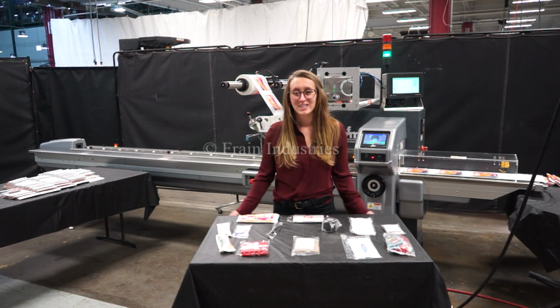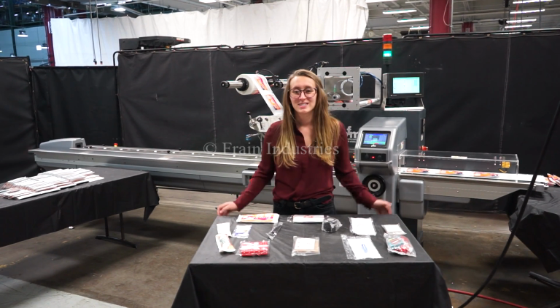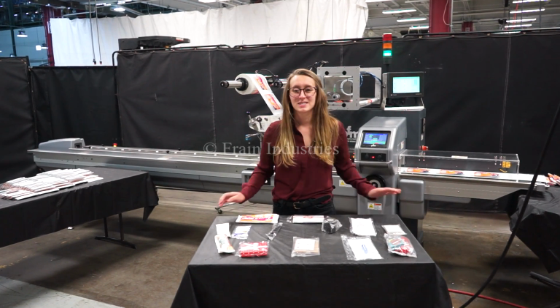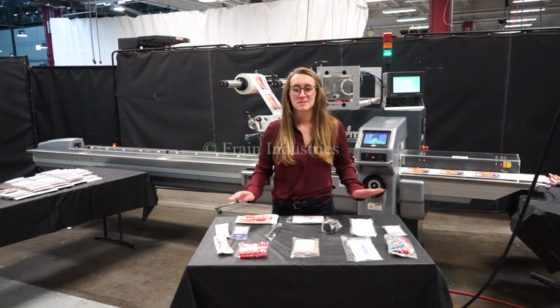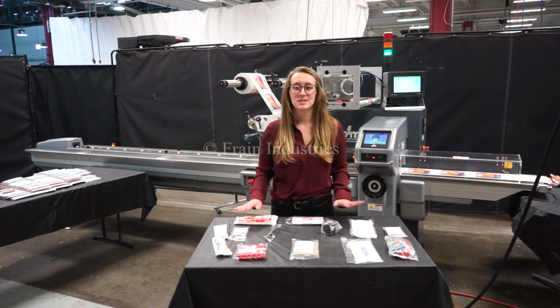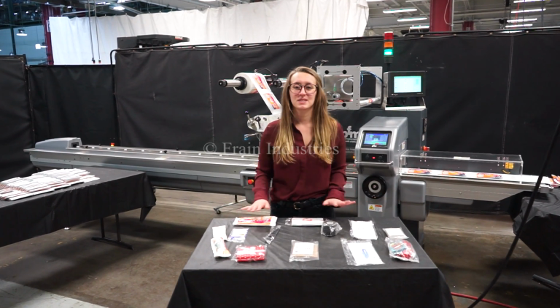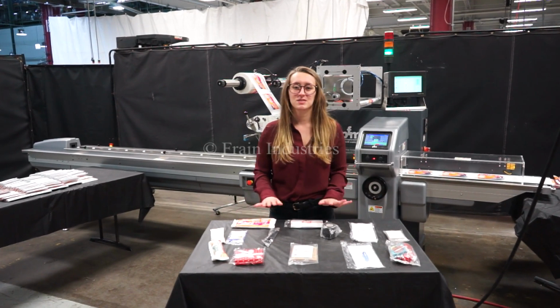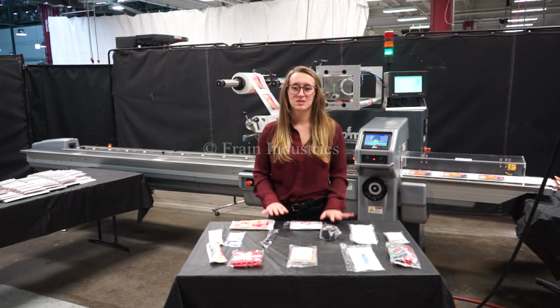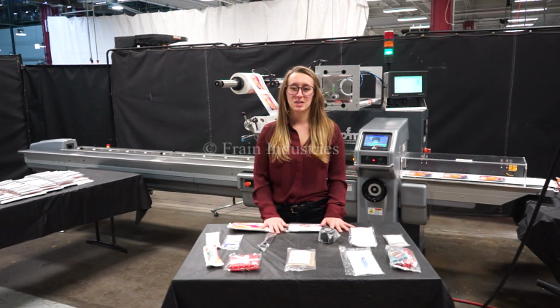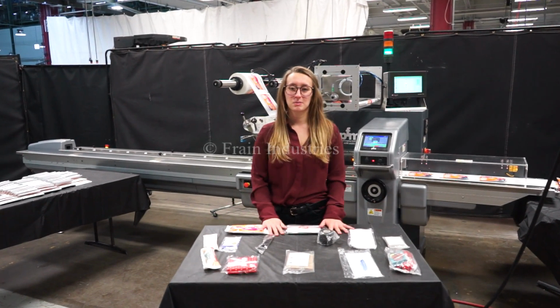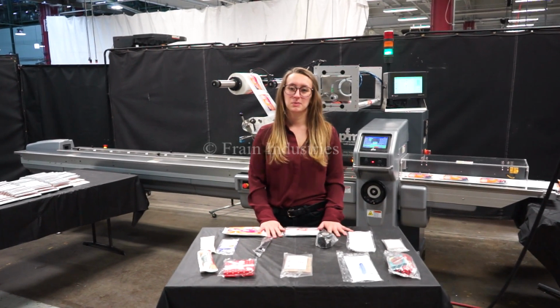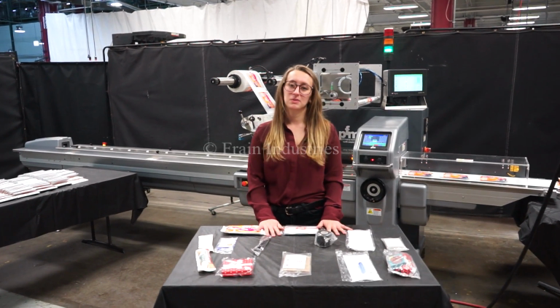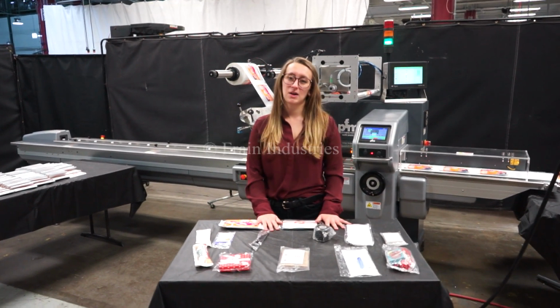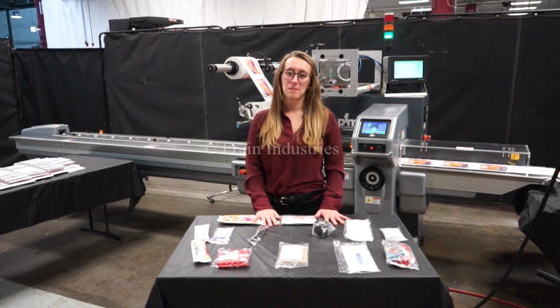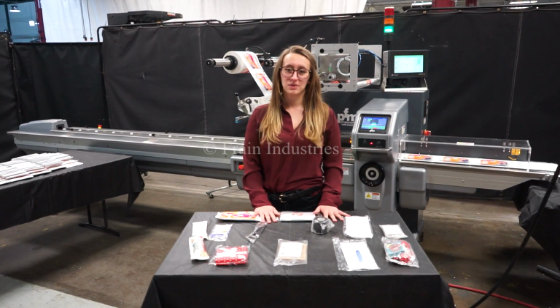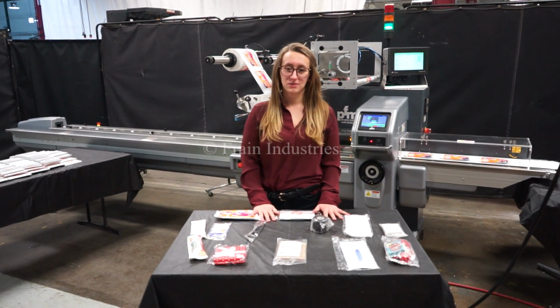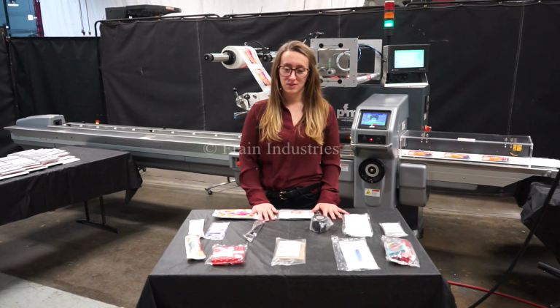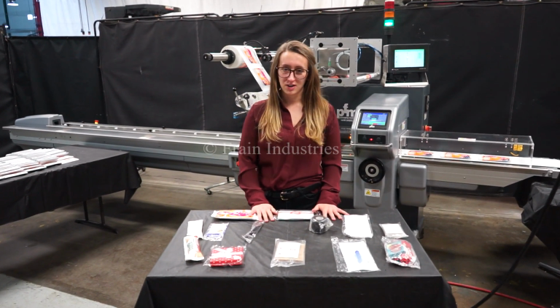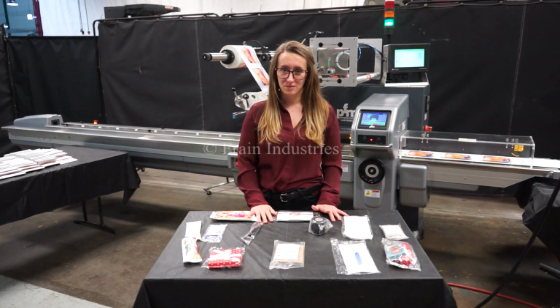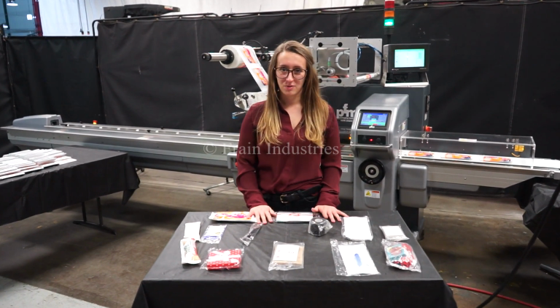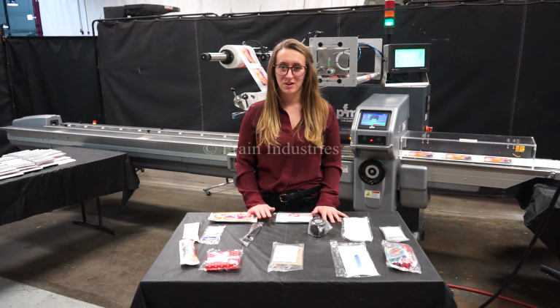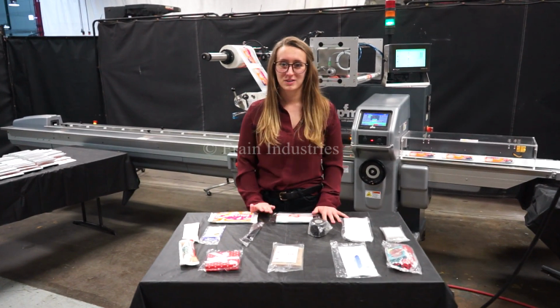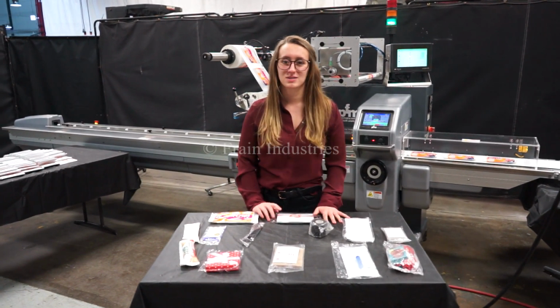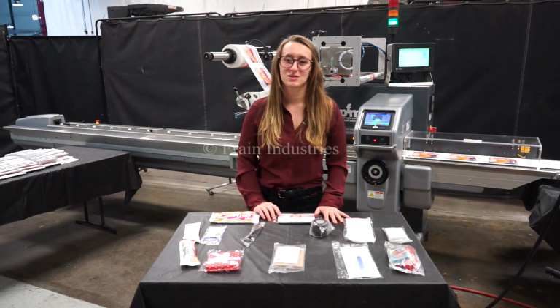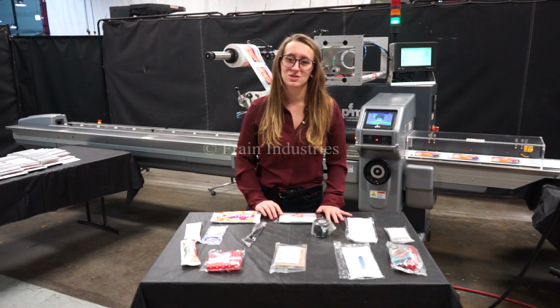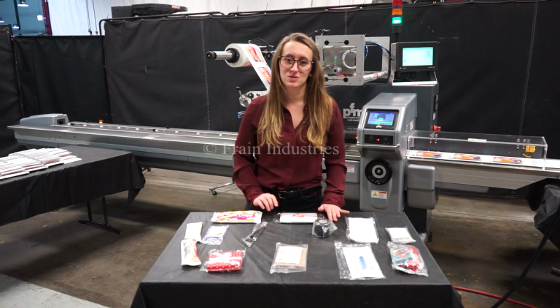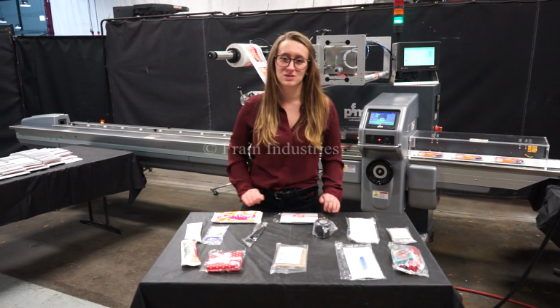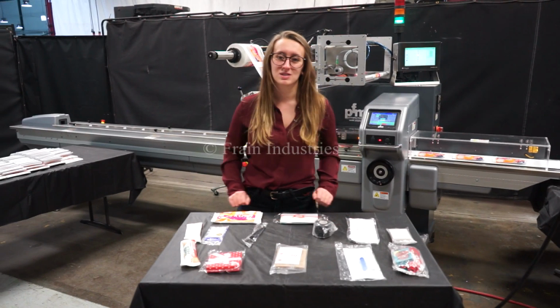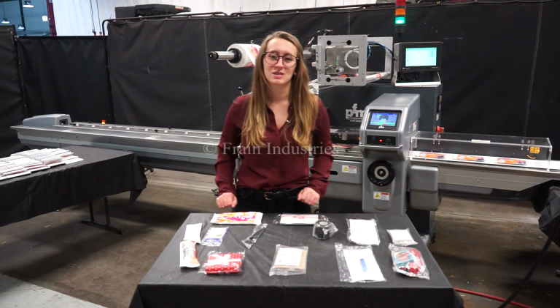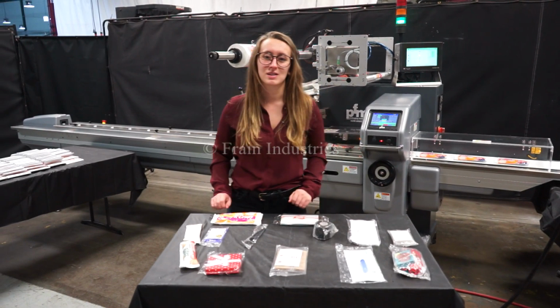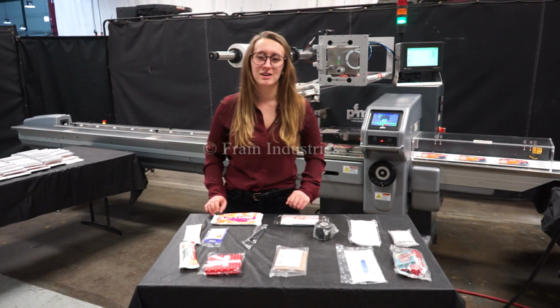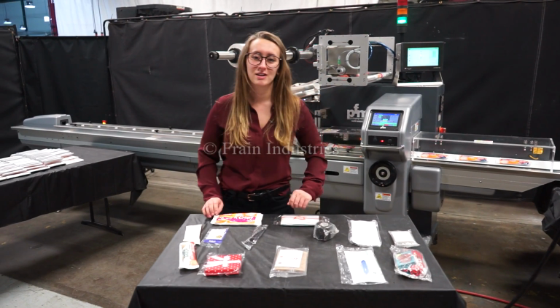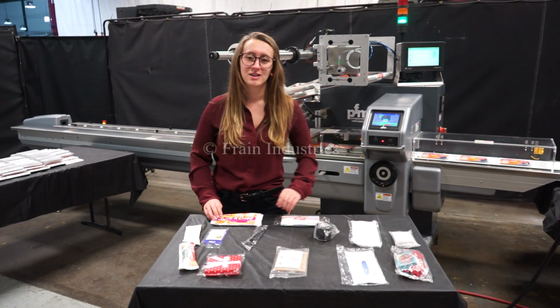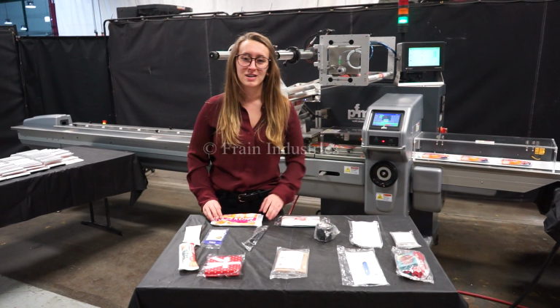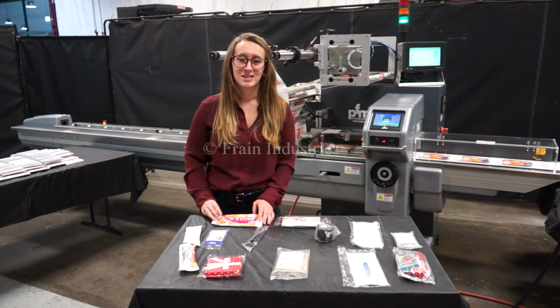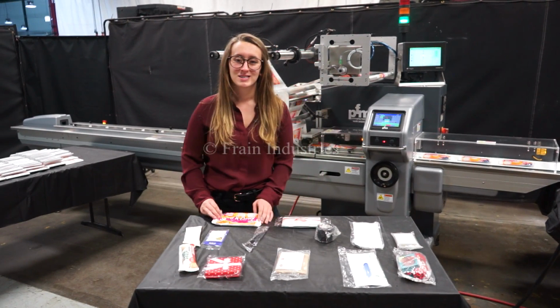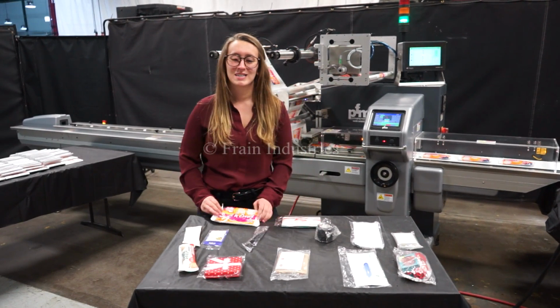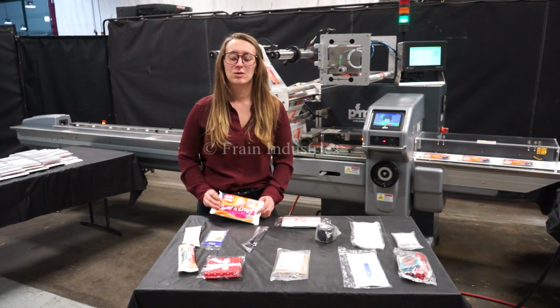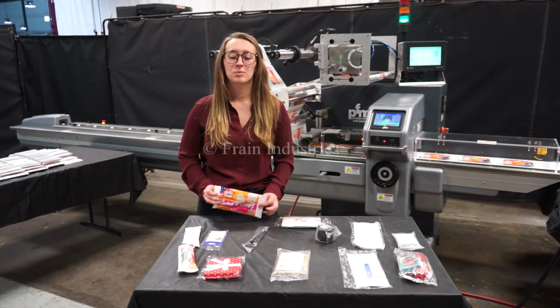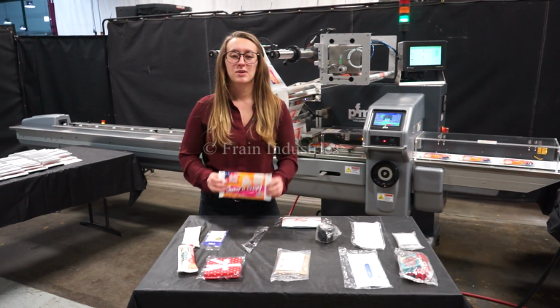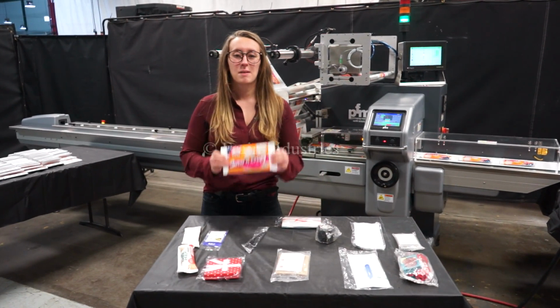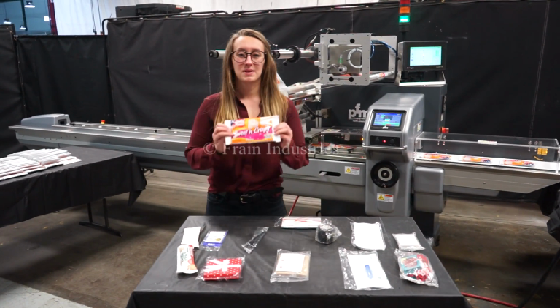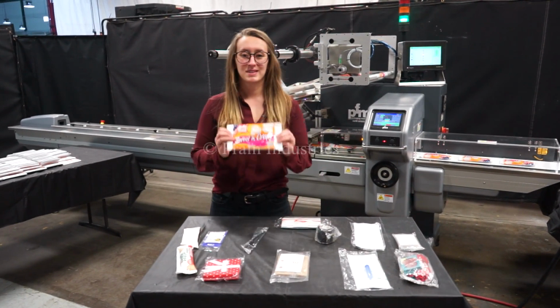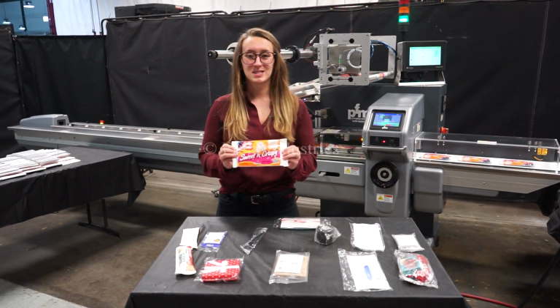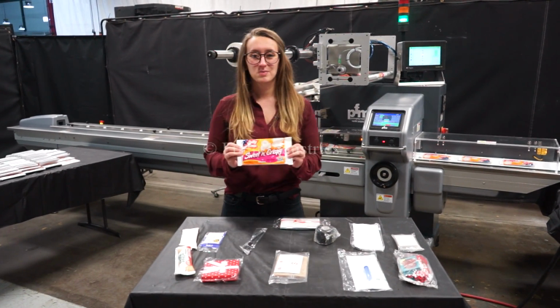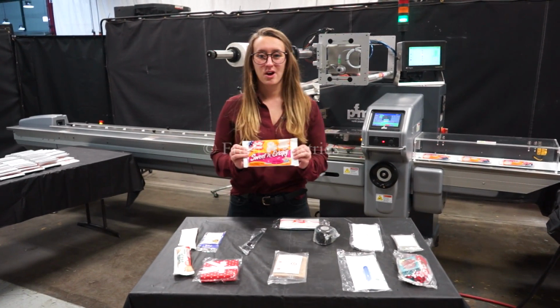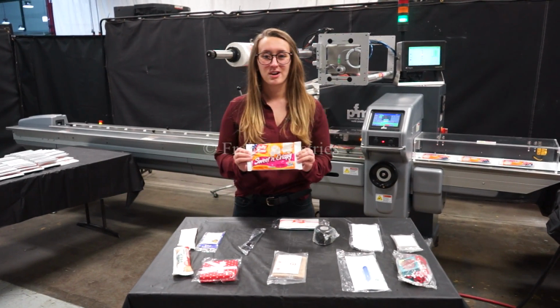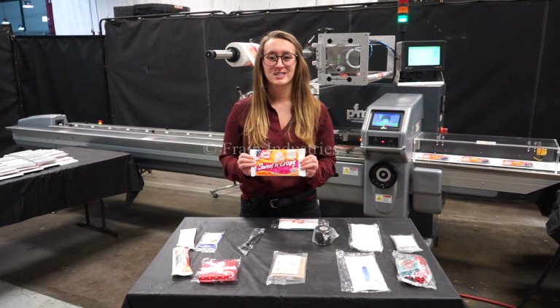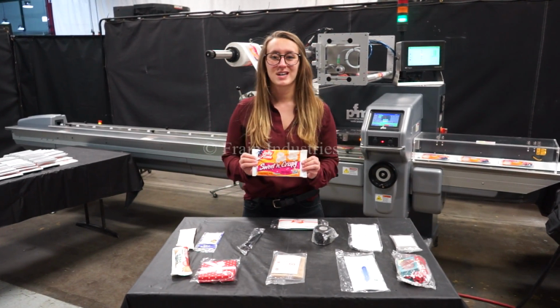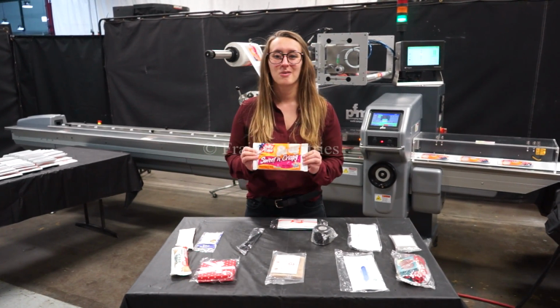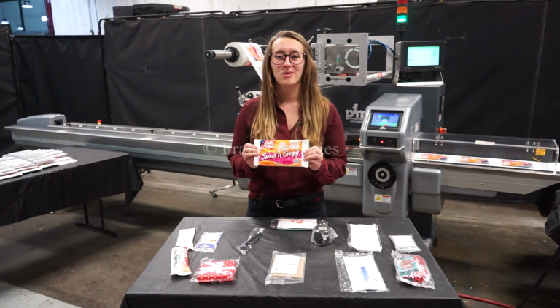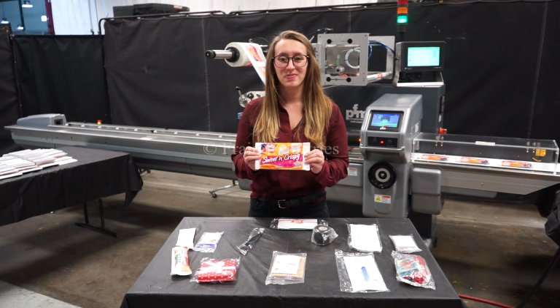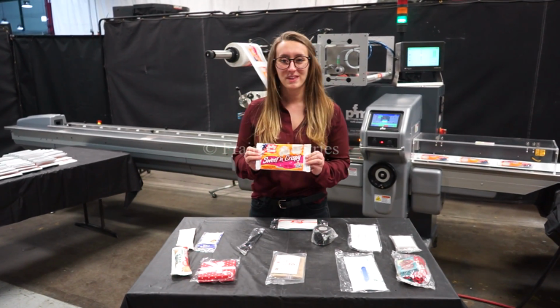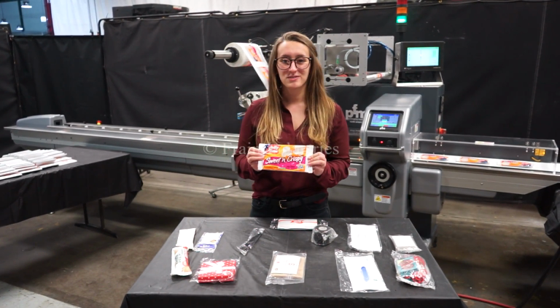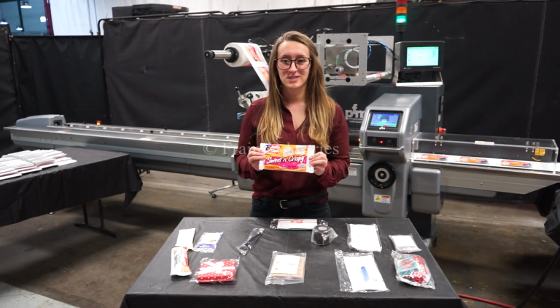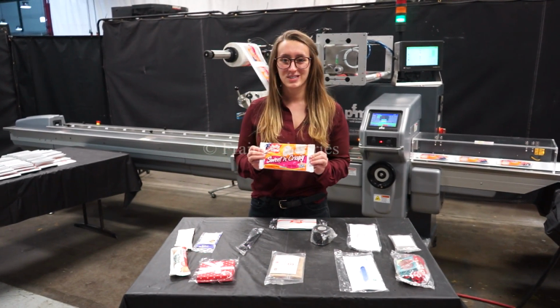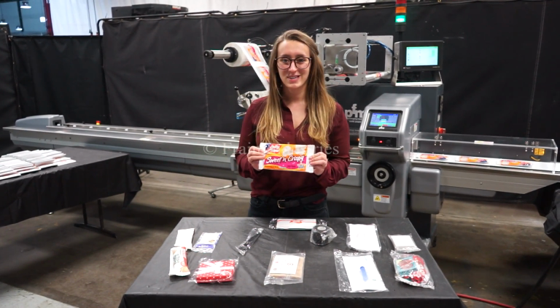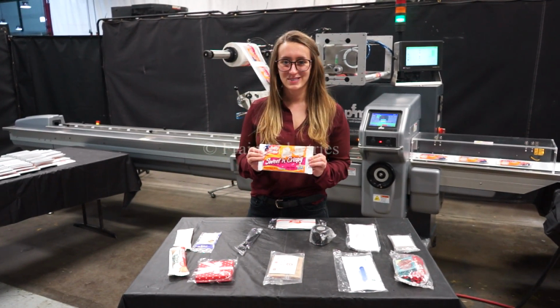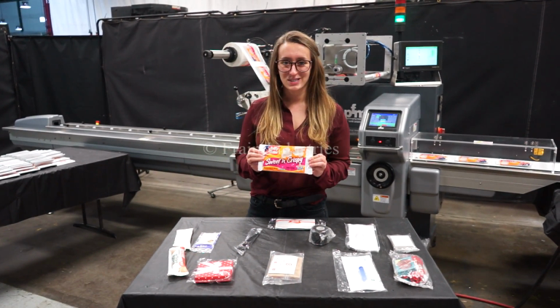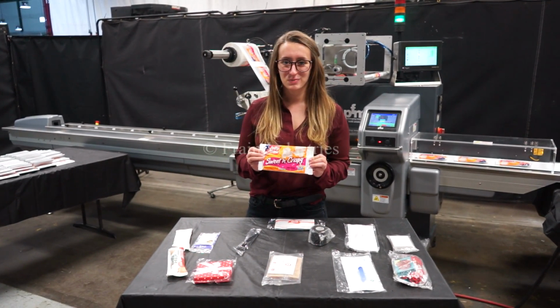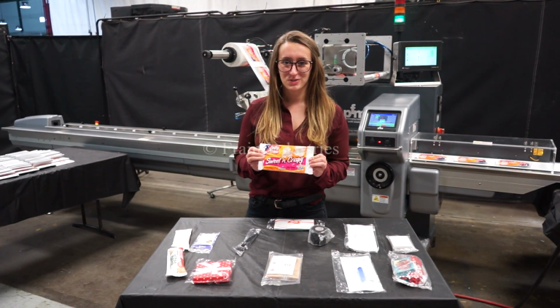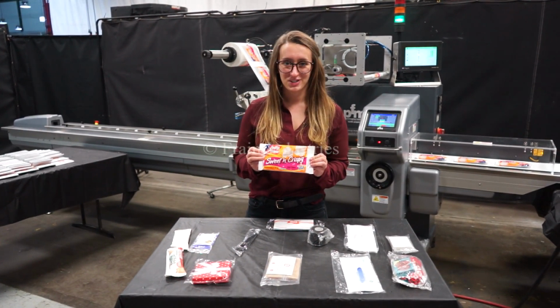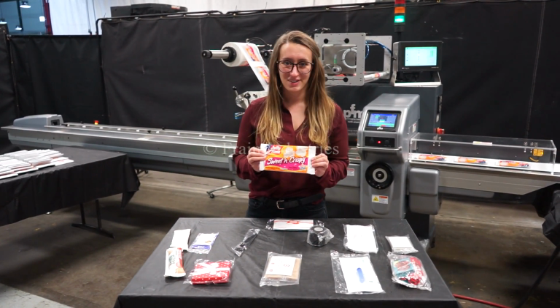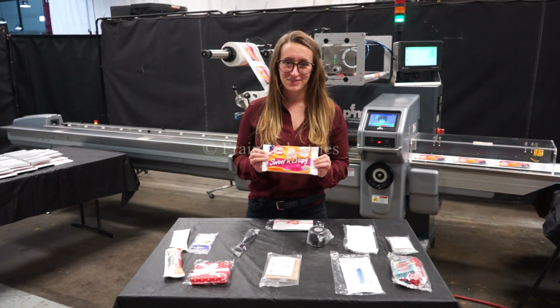Systems like this are capable of wrapping a variety of products such as you see here. Today we'll be wrapping this product at 1,000 cases per shift.